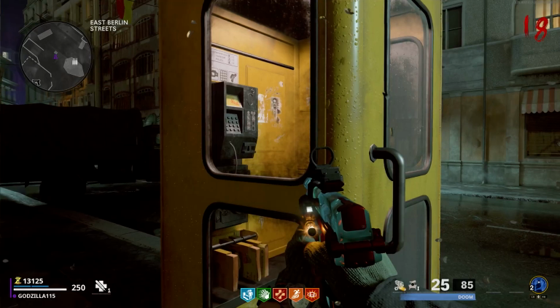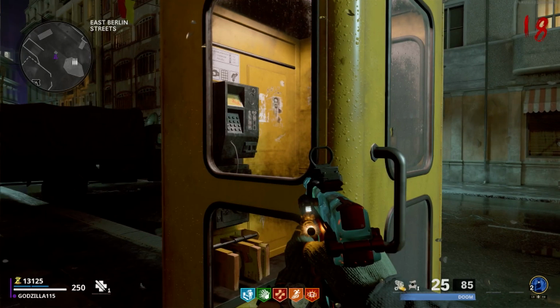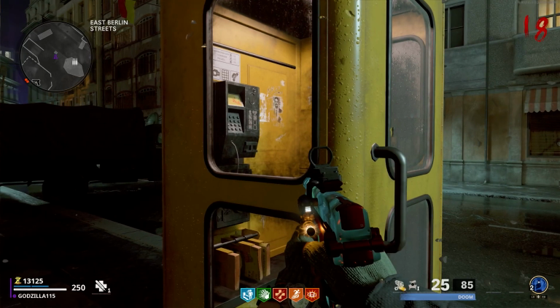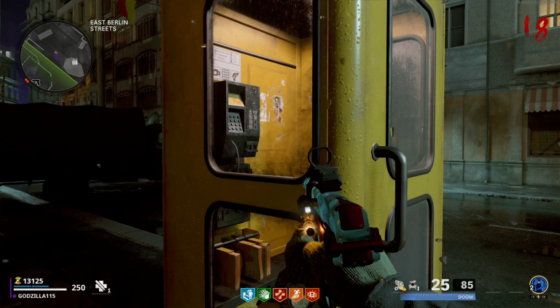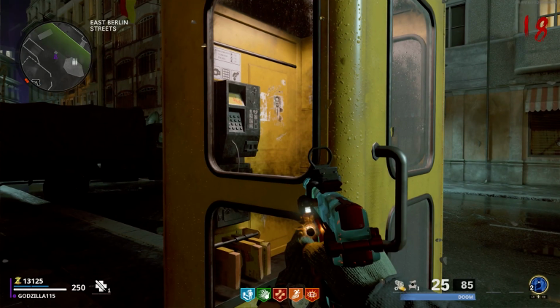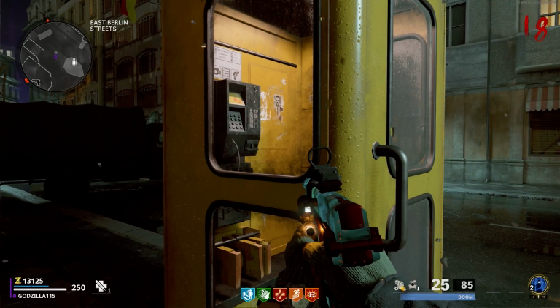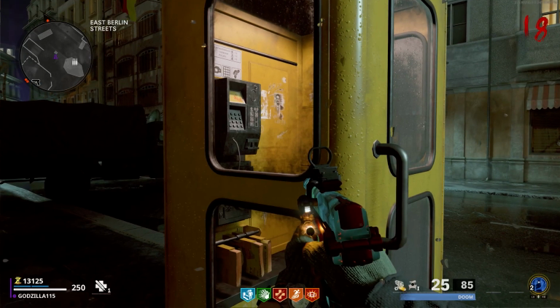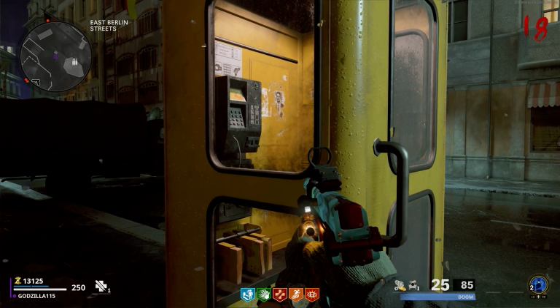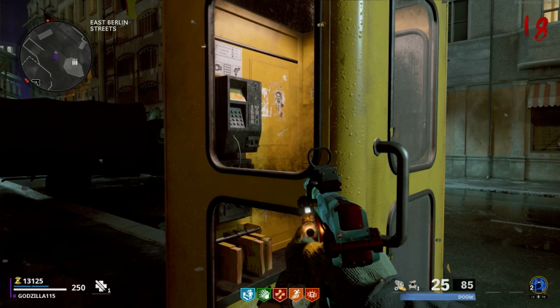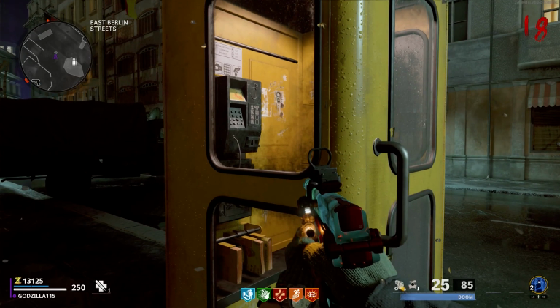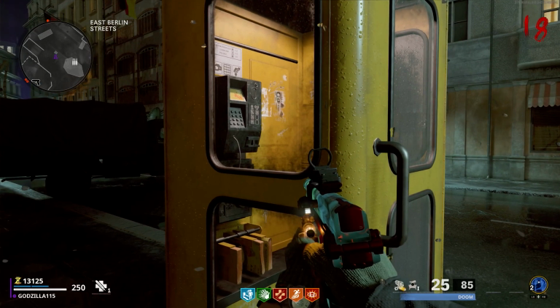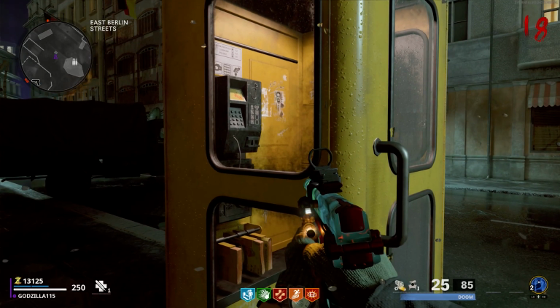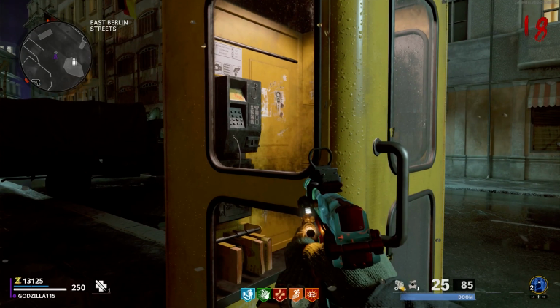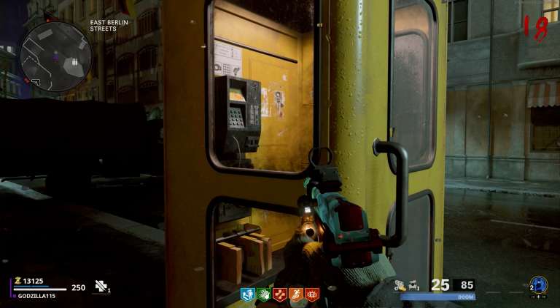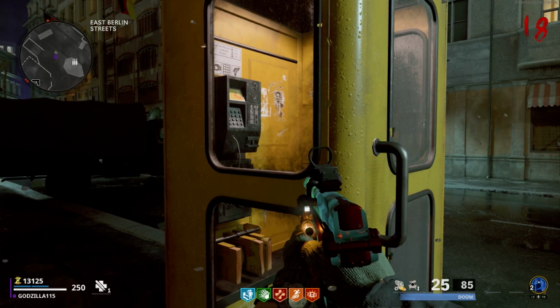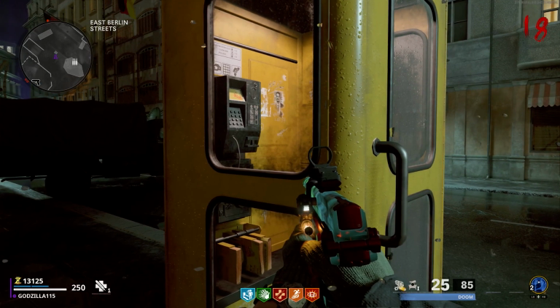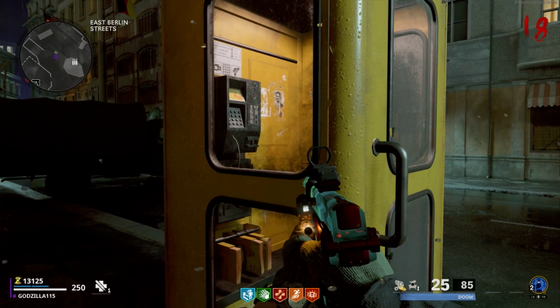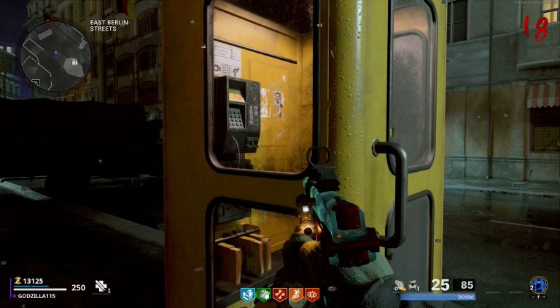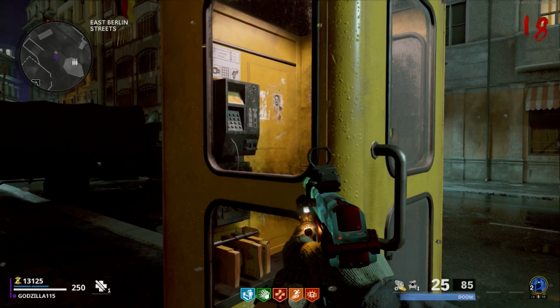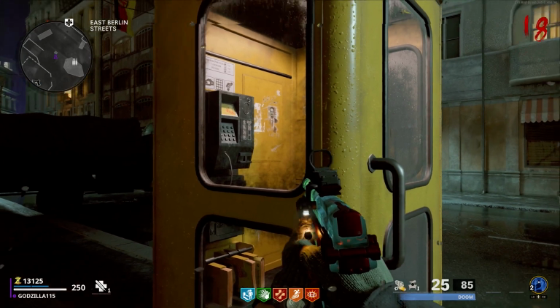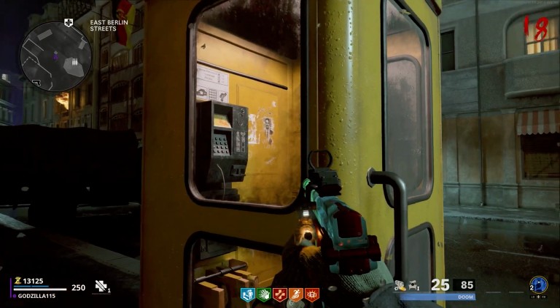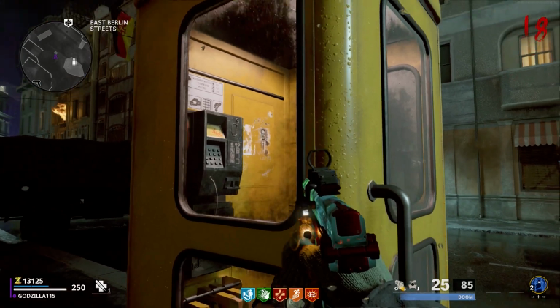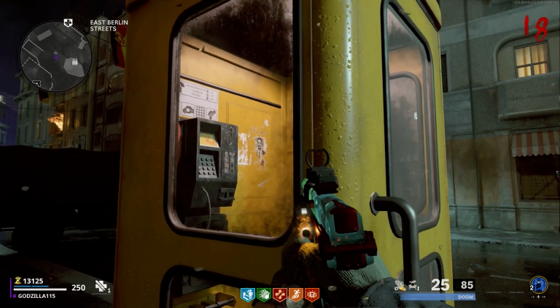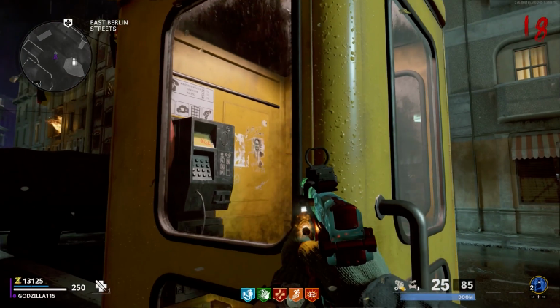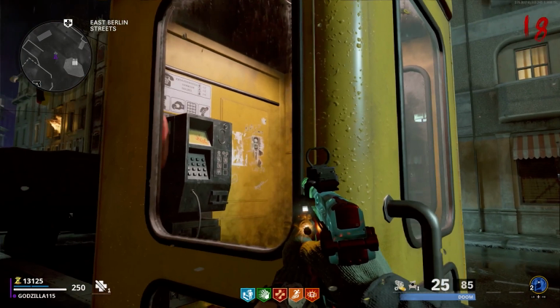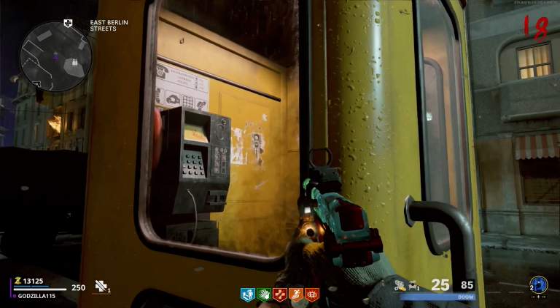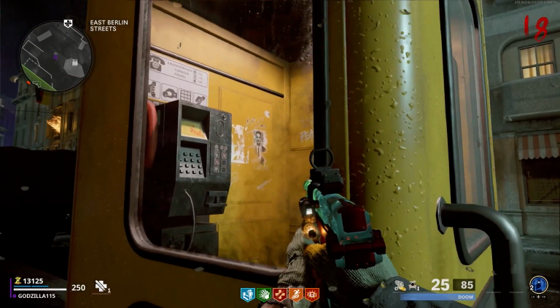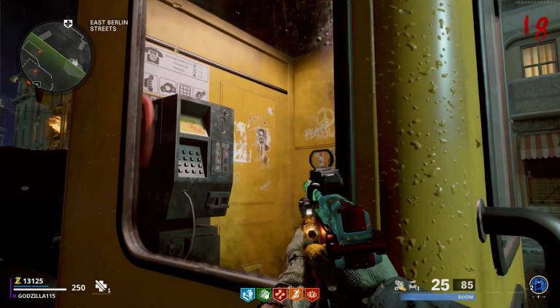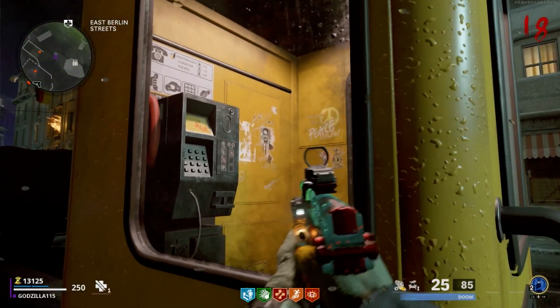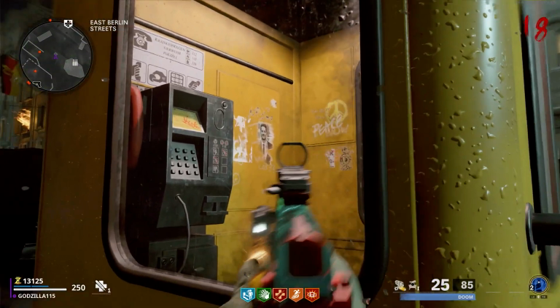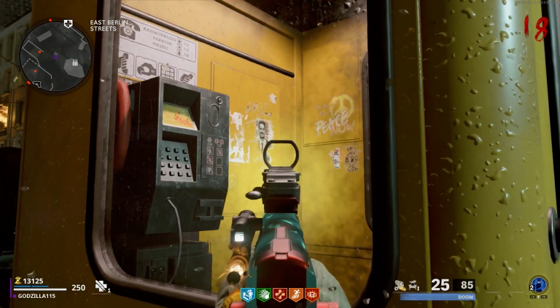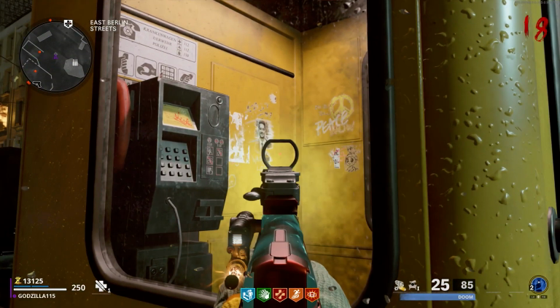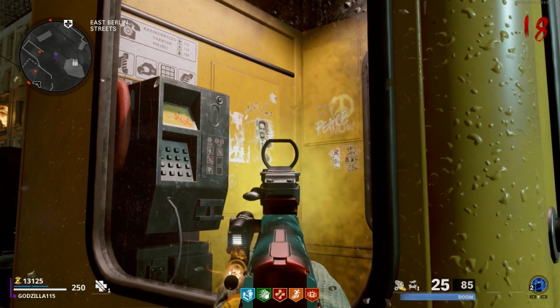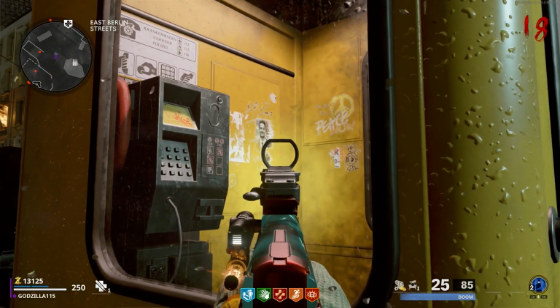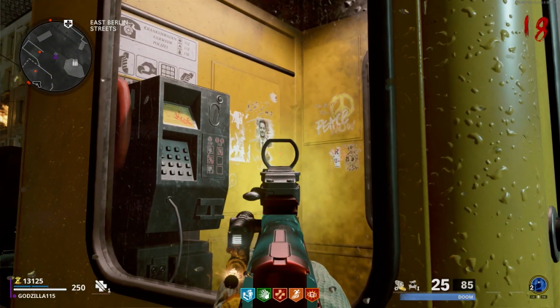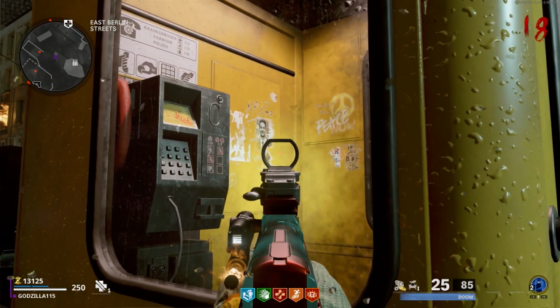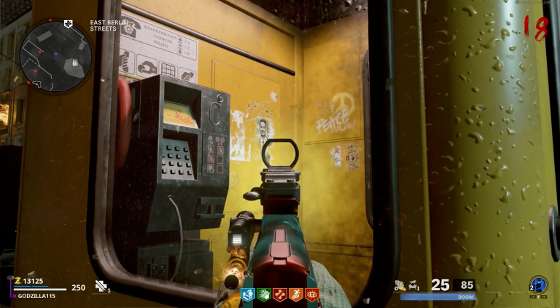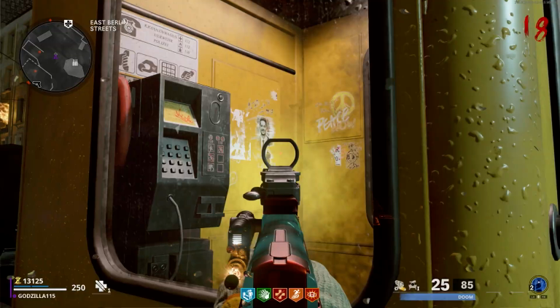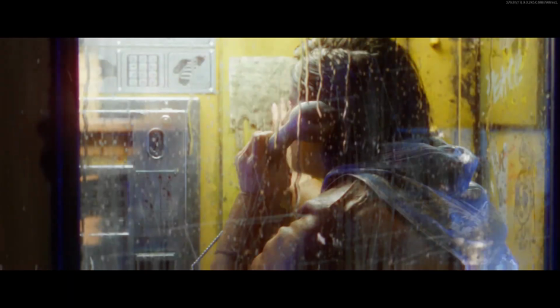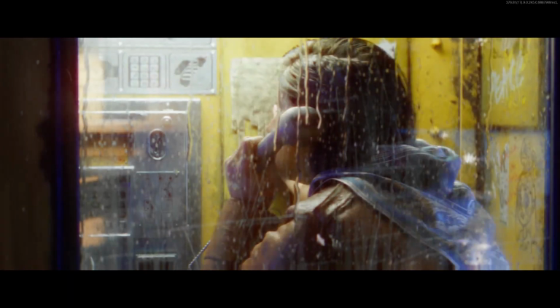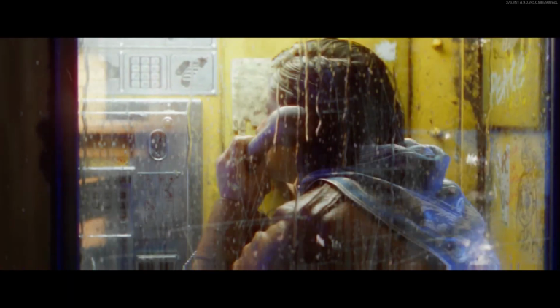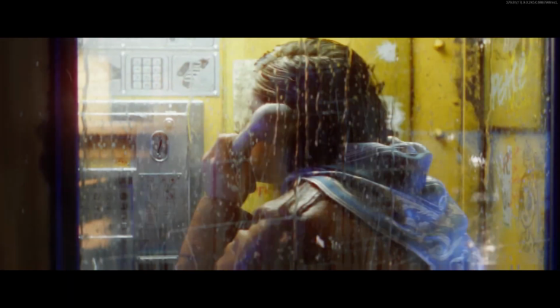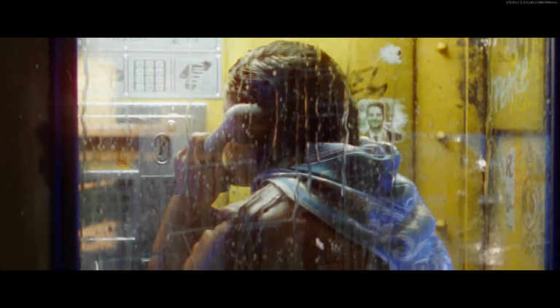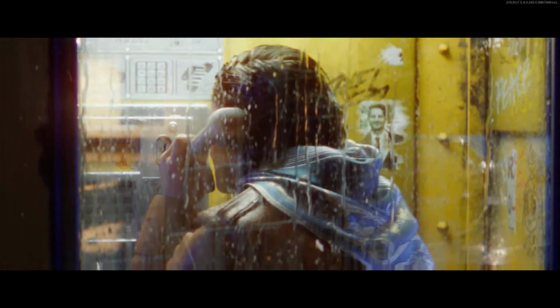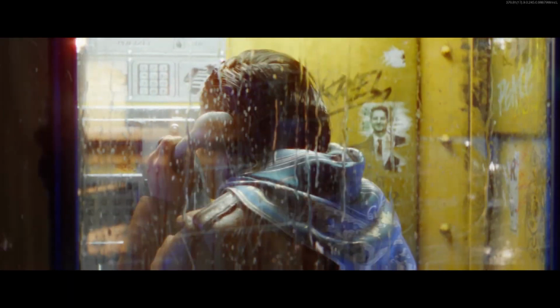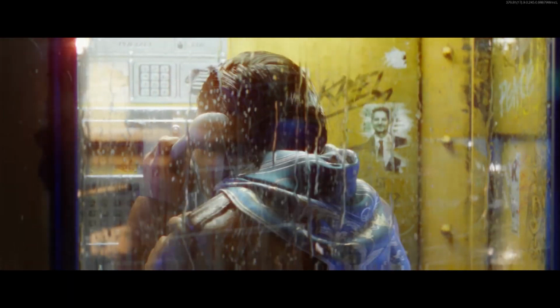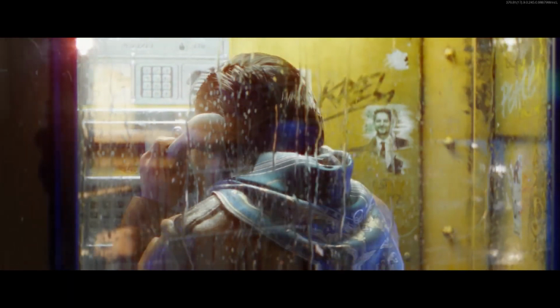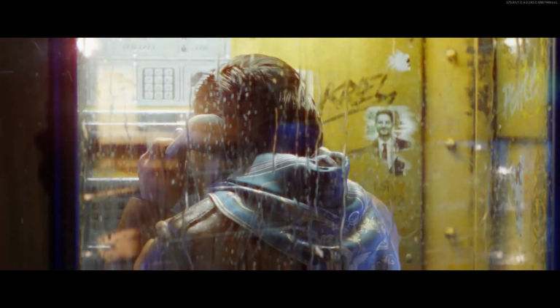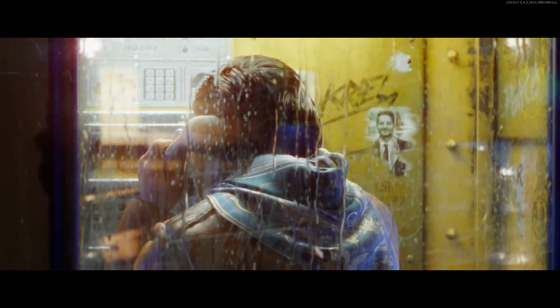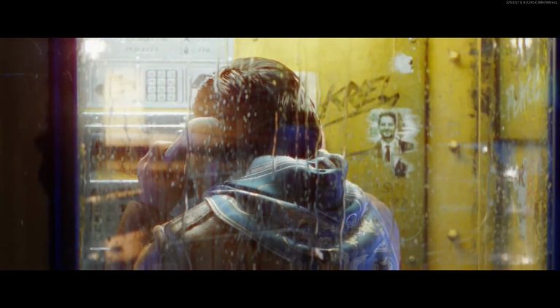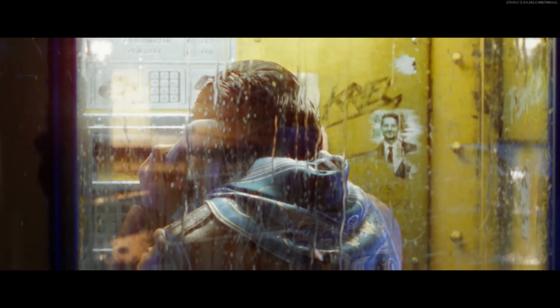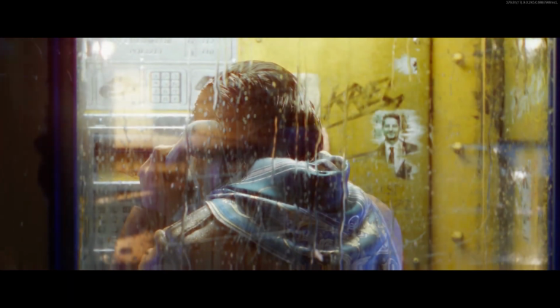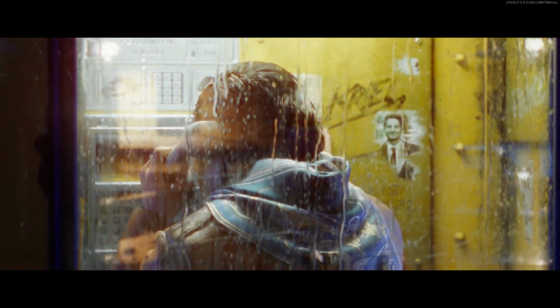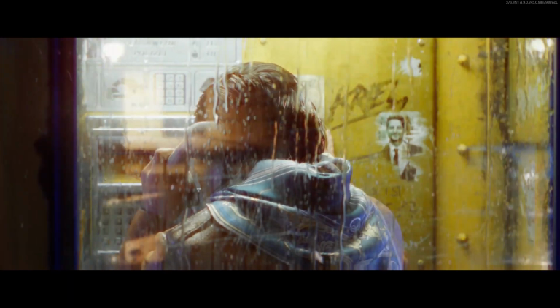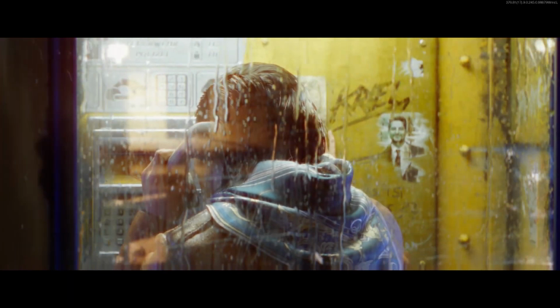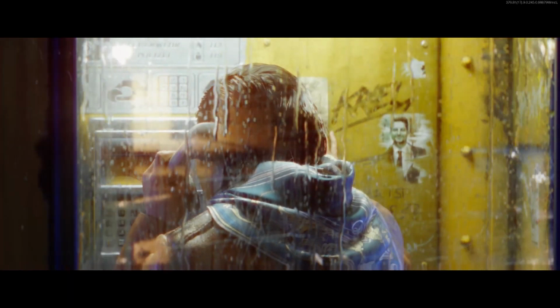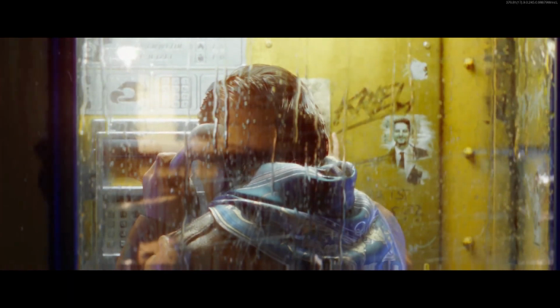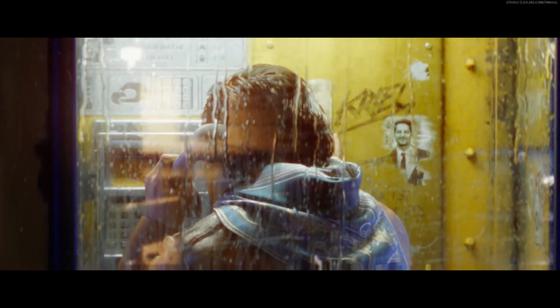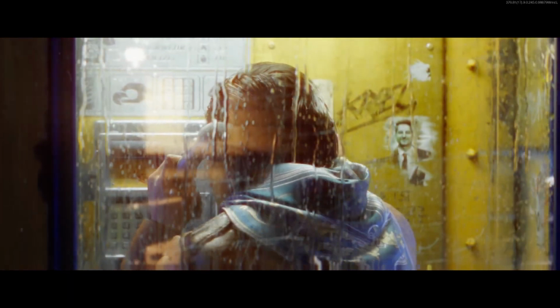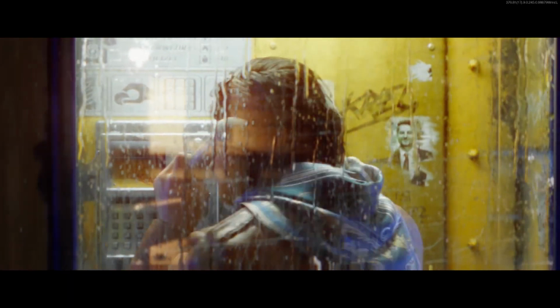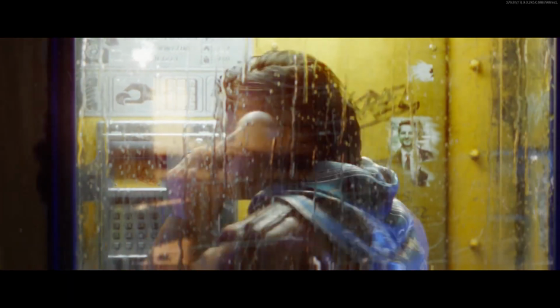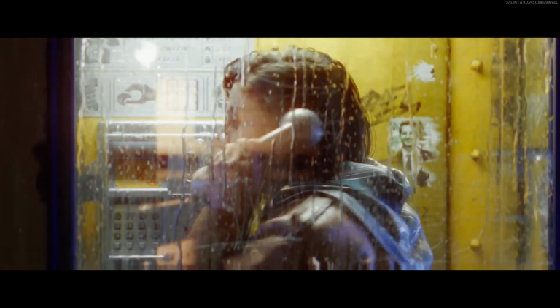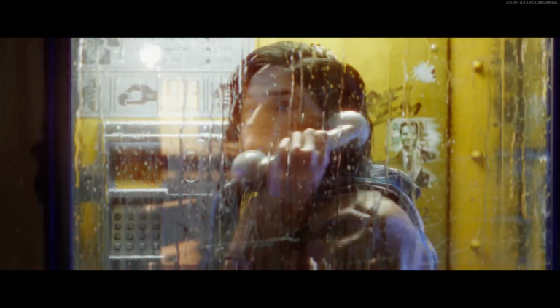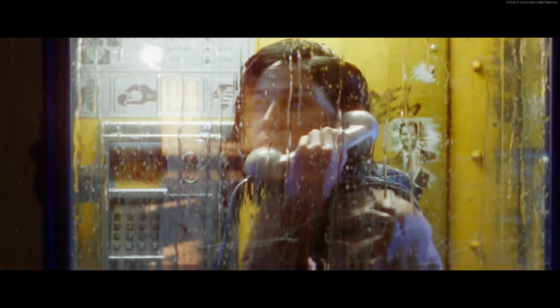Fun fact: they added this yellow telephone booth for Mauer der Toten, which is the same one Samantha uses in the Die Machina cutscene.